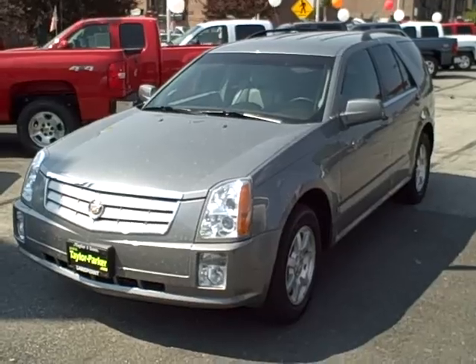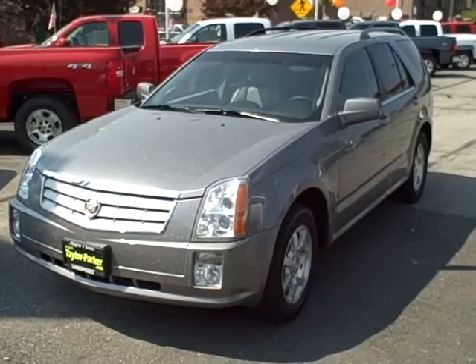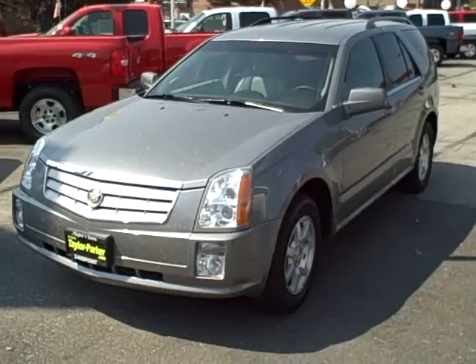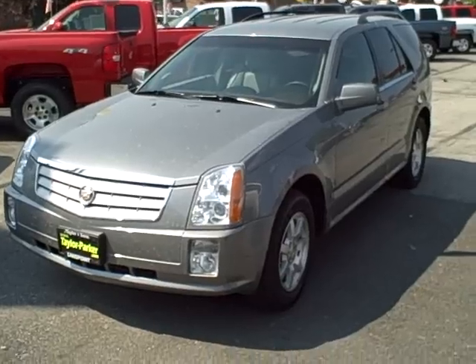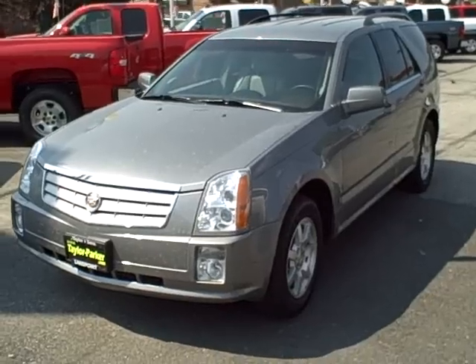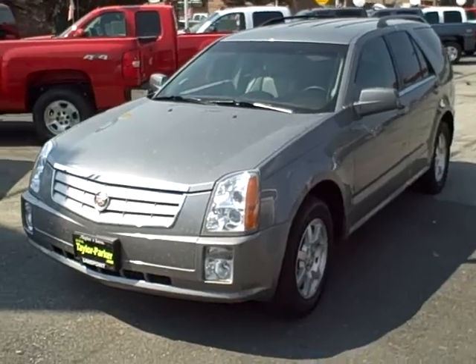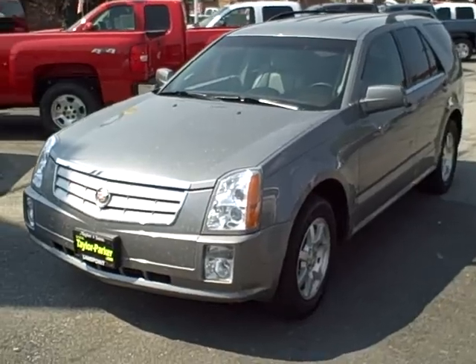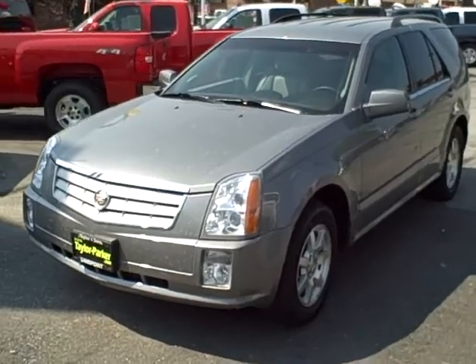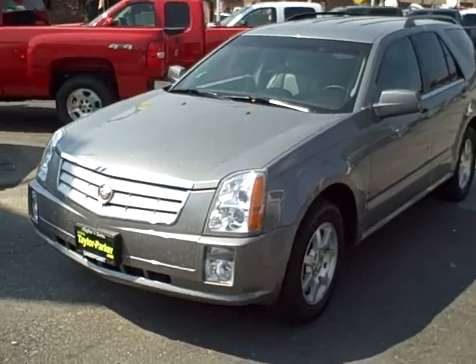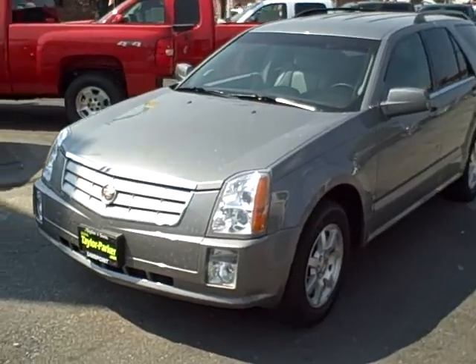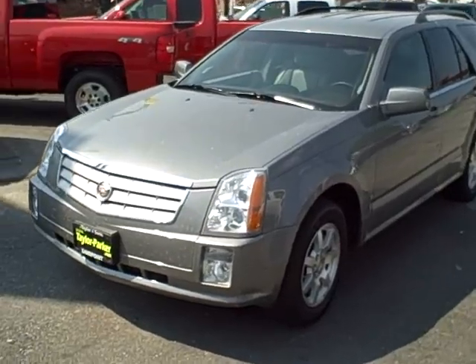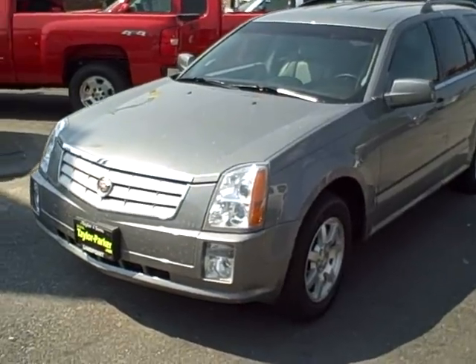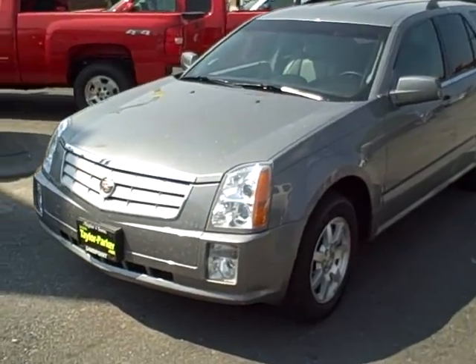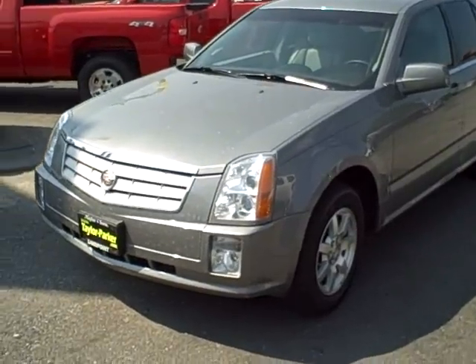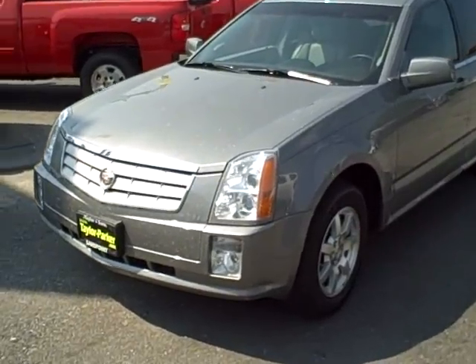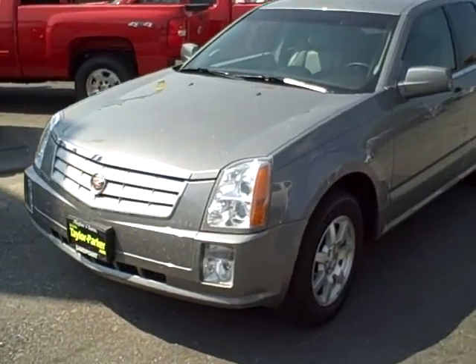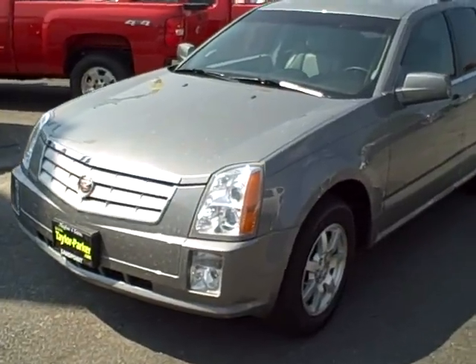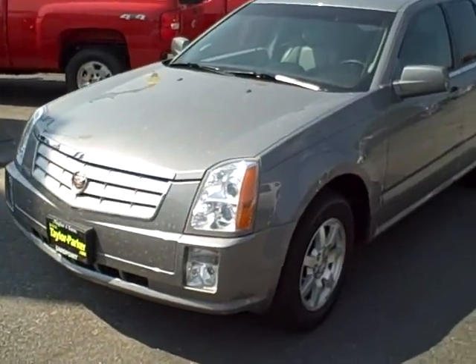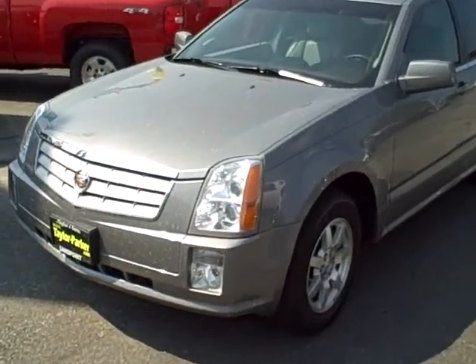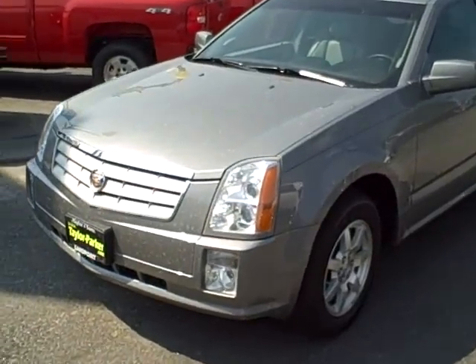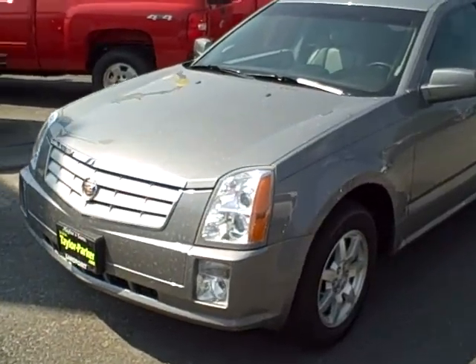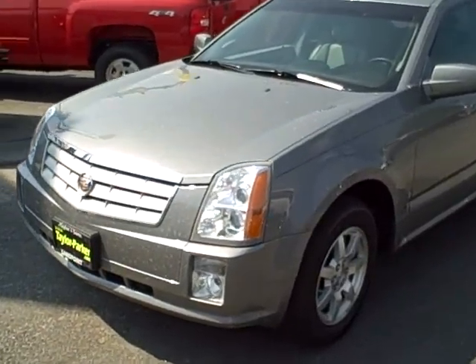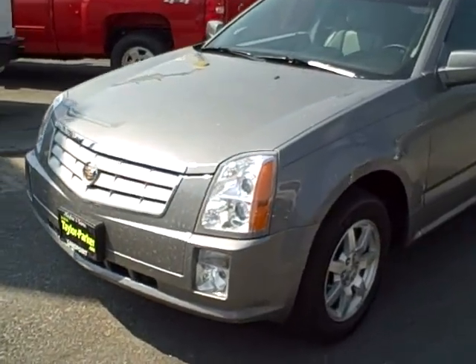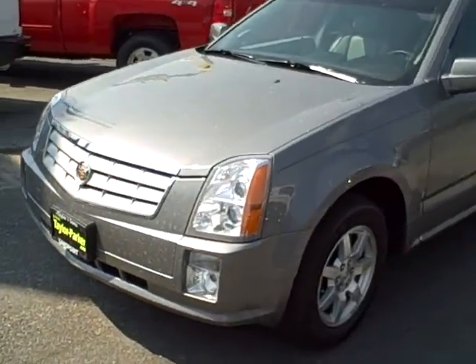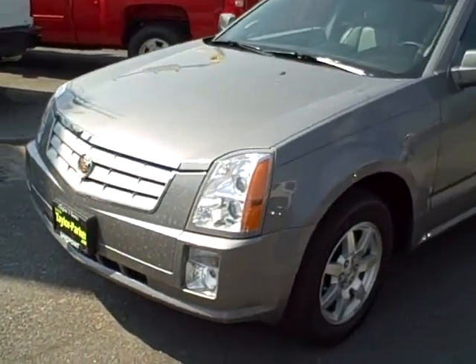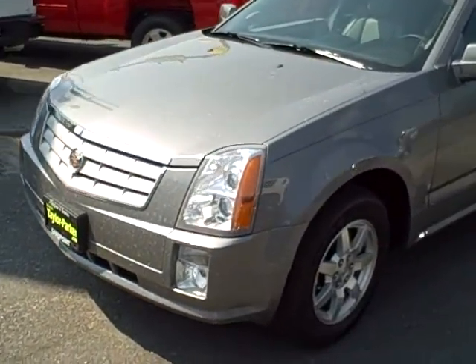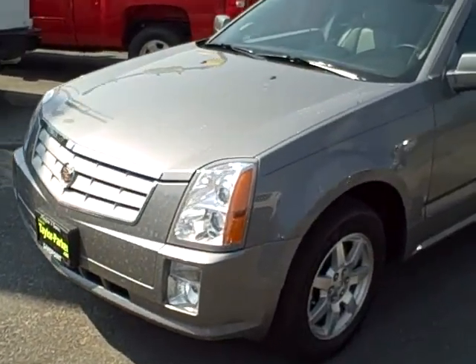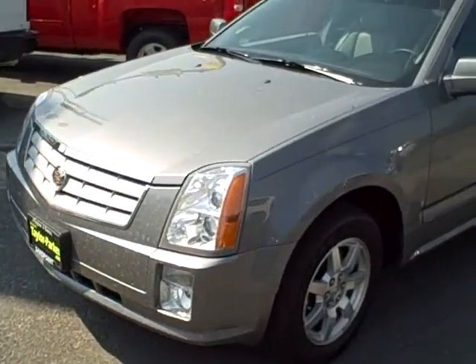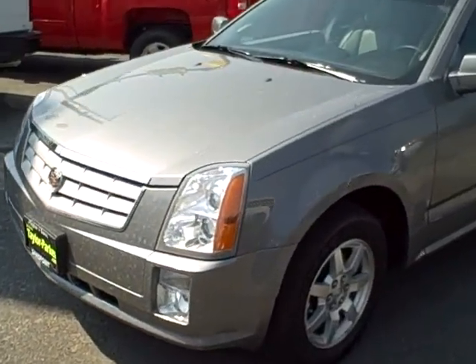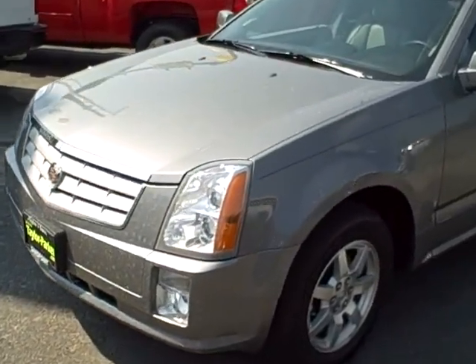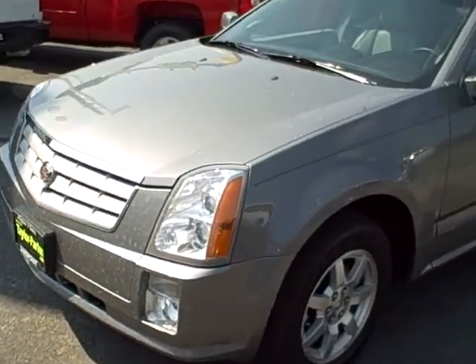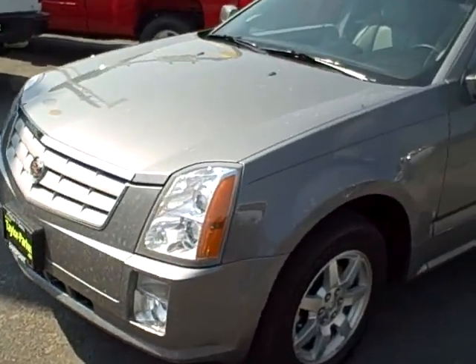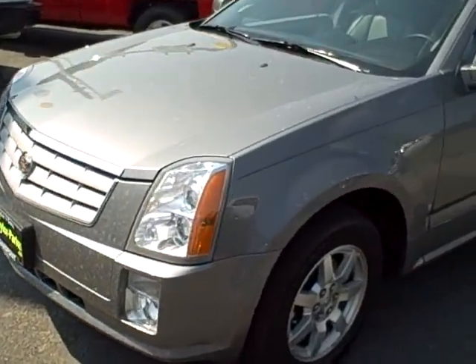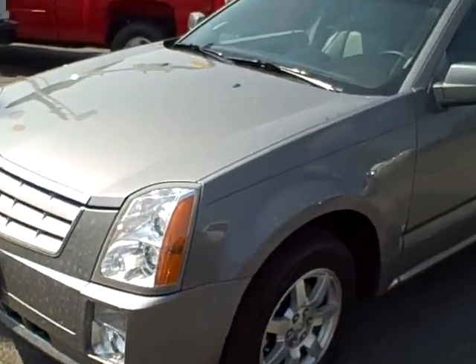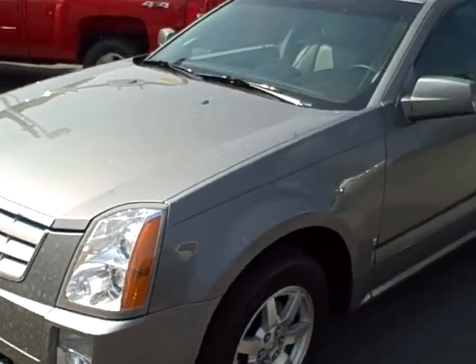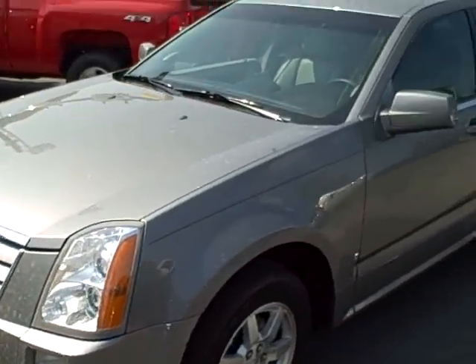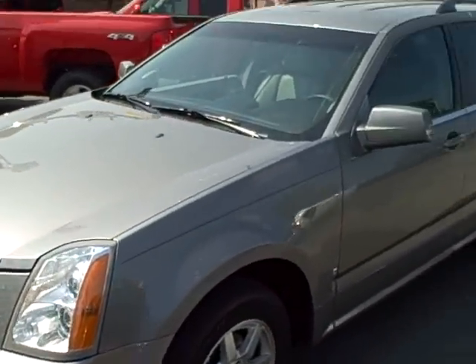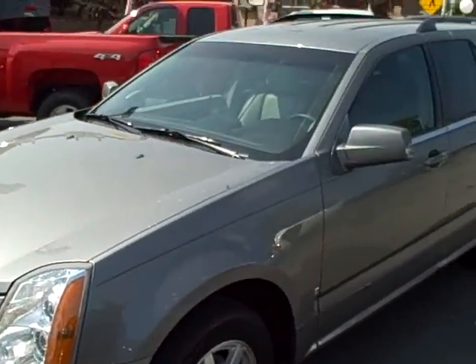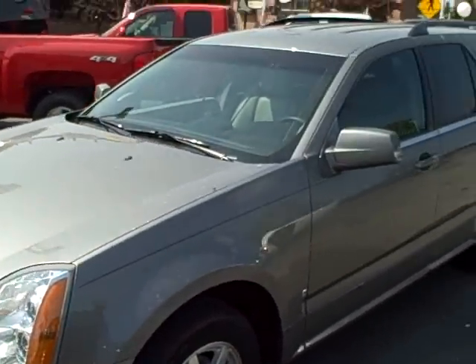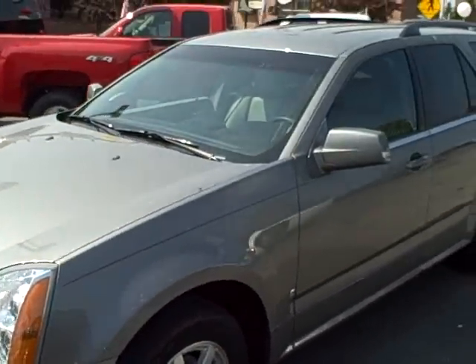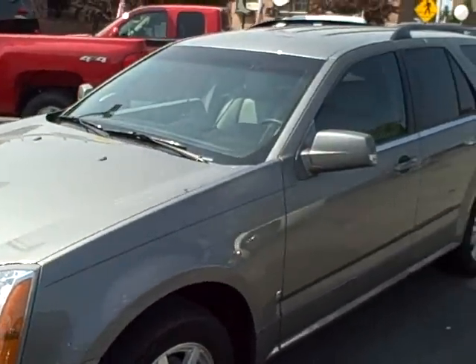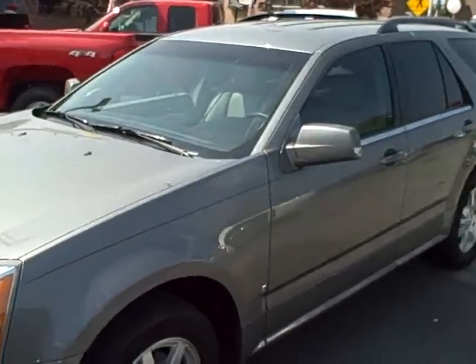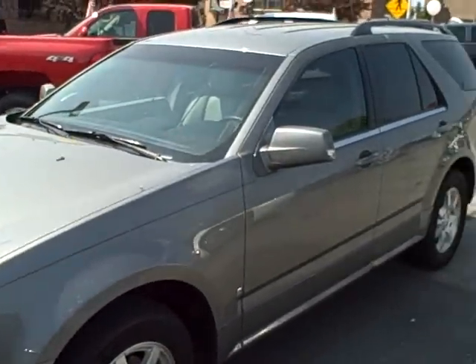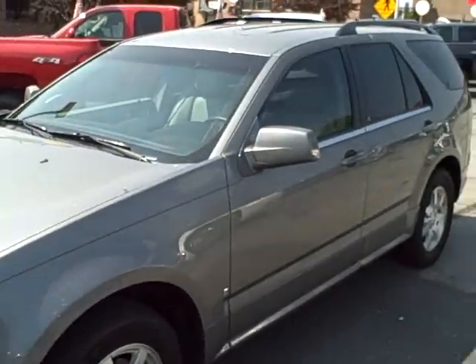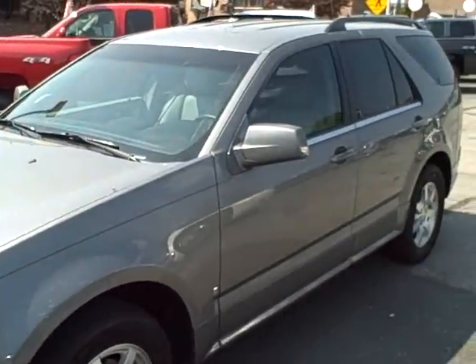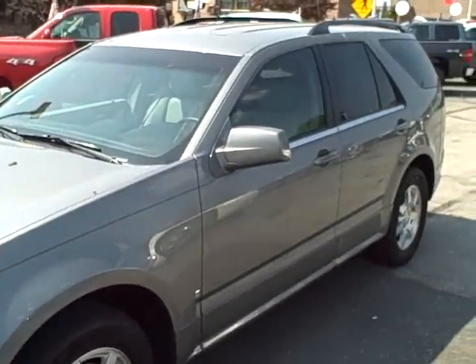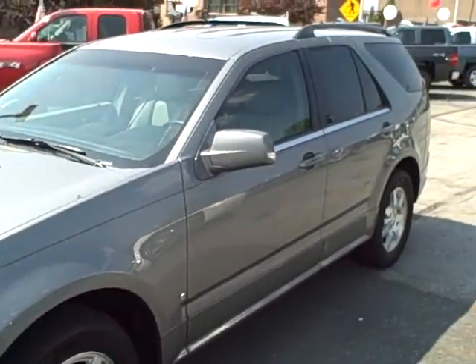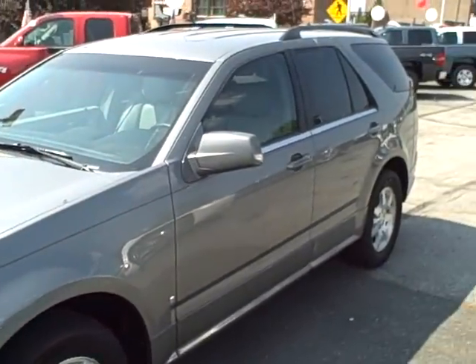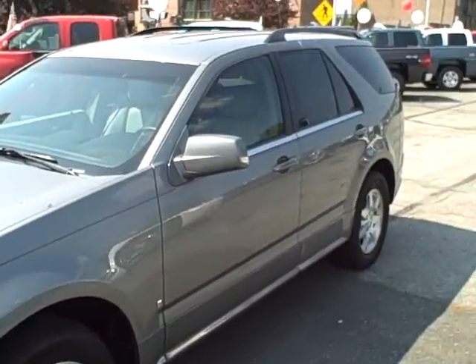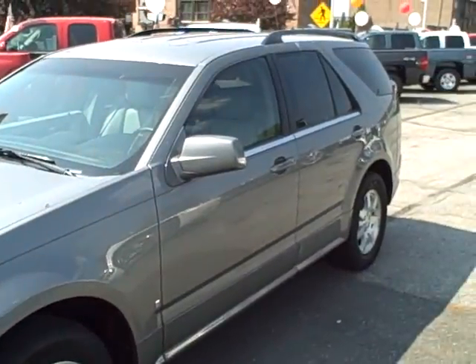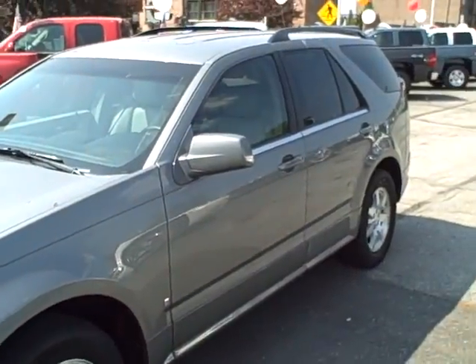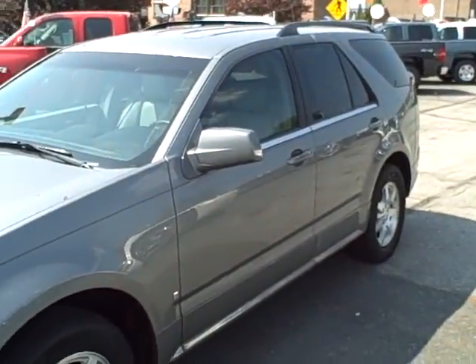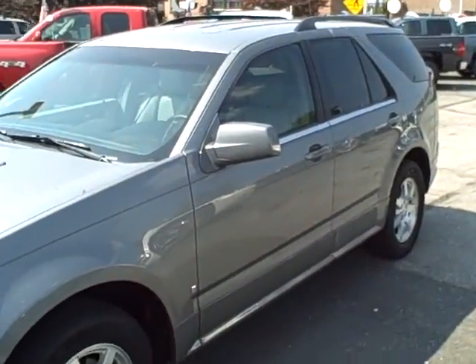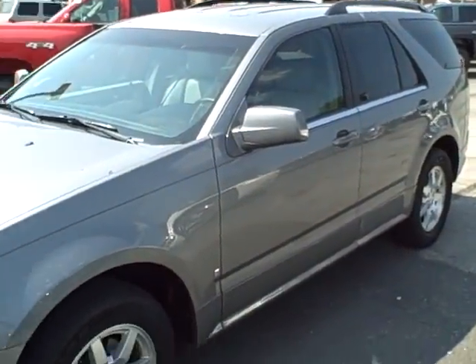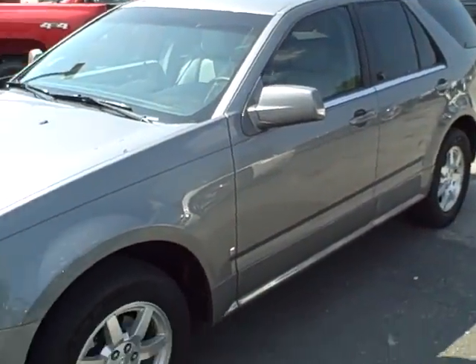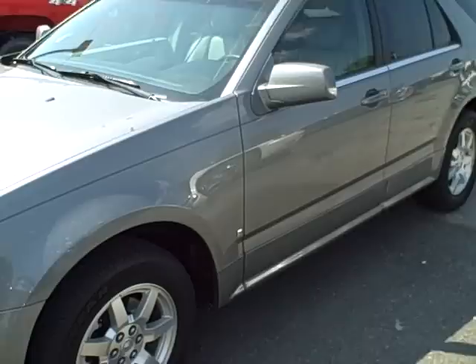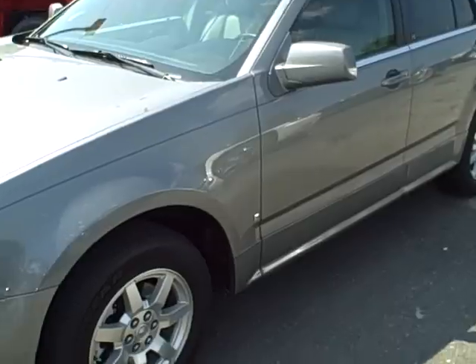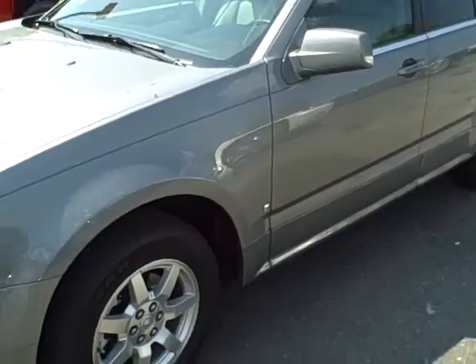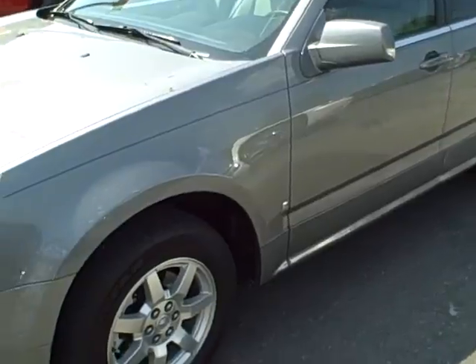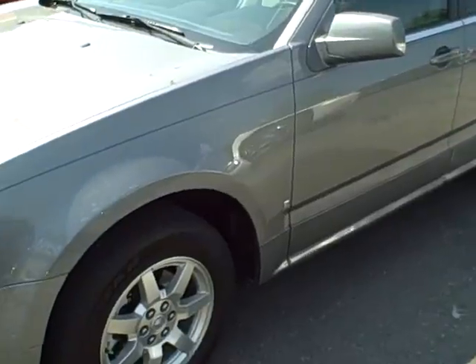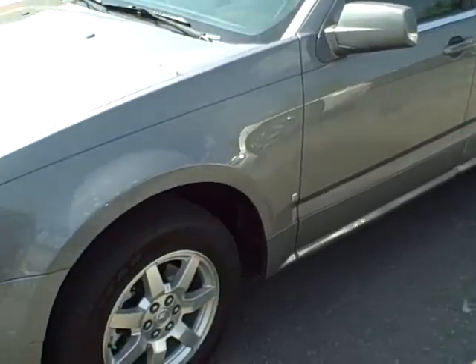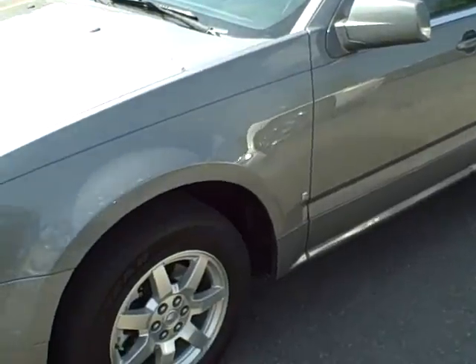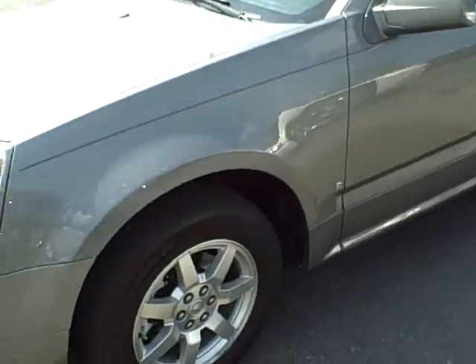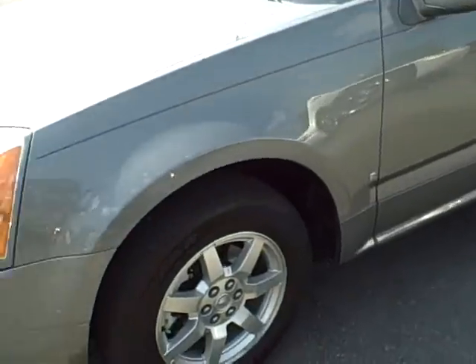Hi Vicki, this is Brett Taylor with Taylor Parker Chevrolet in Sandpoint. This is the 2006 Cadillac SRX that we talked about over the phone.